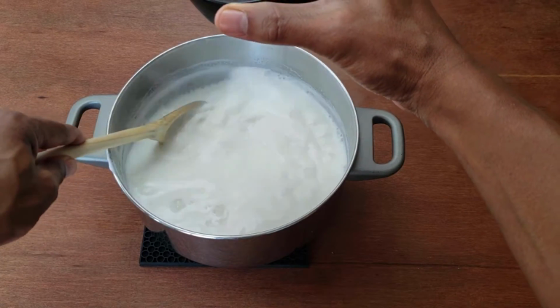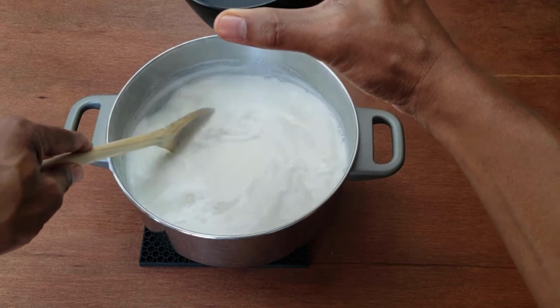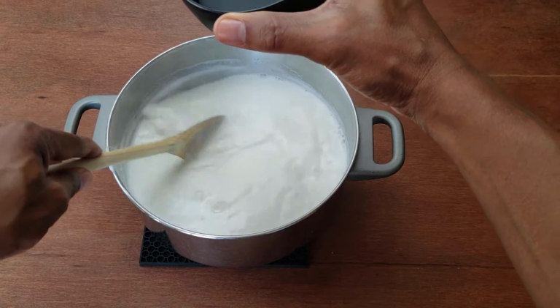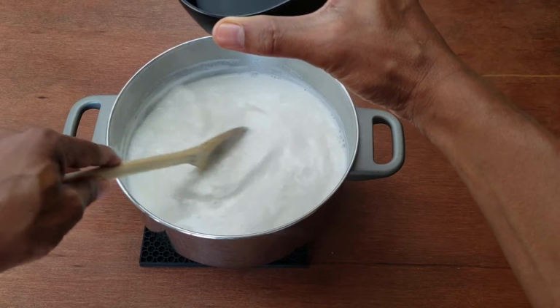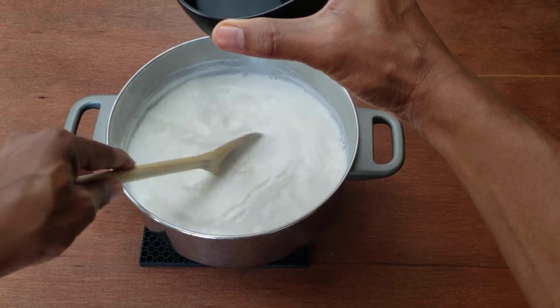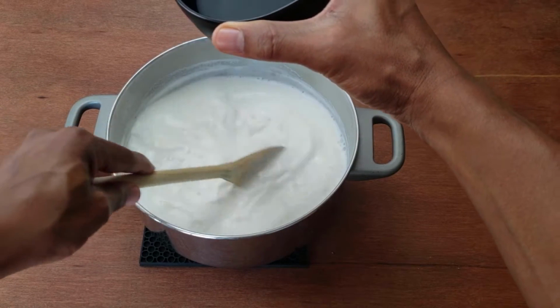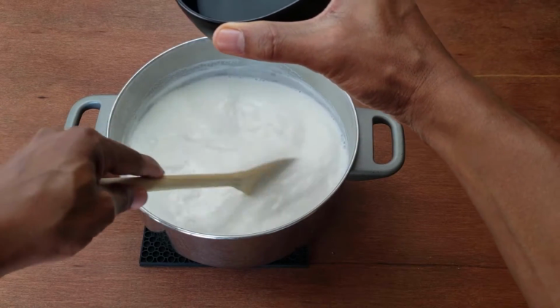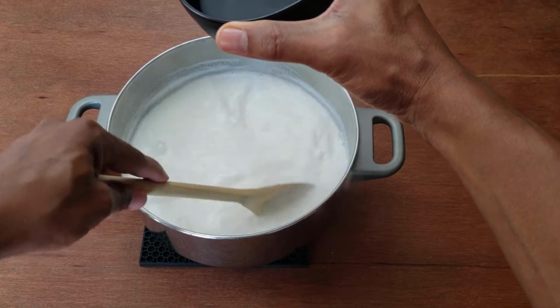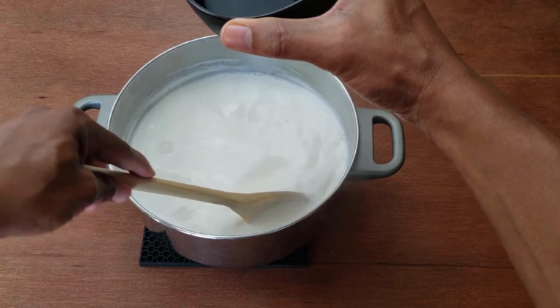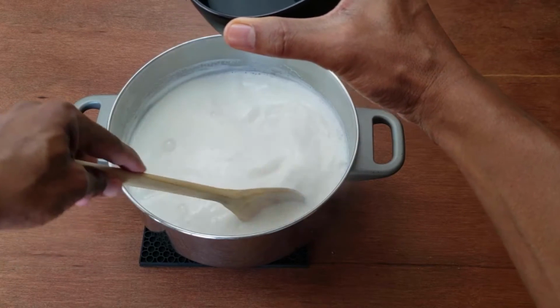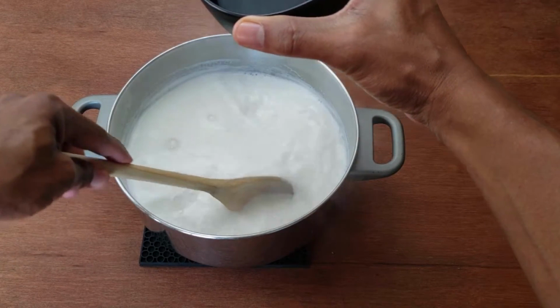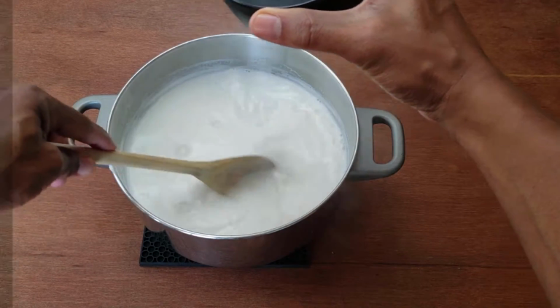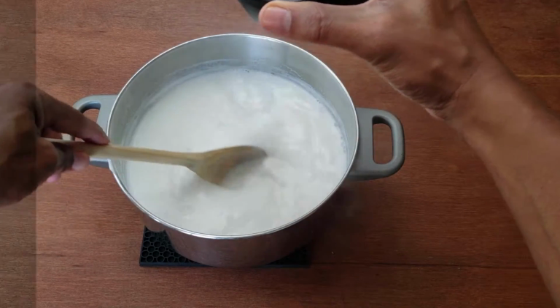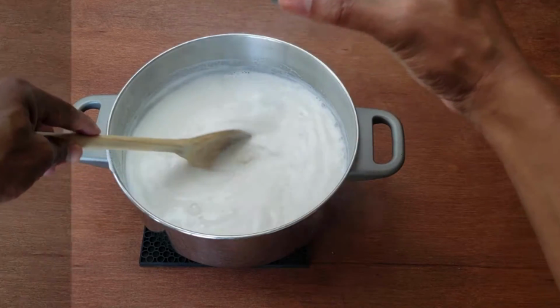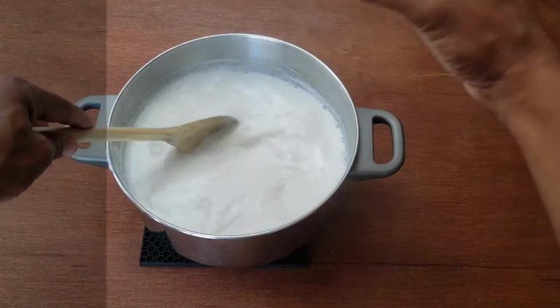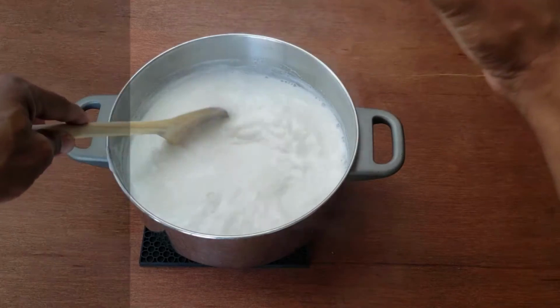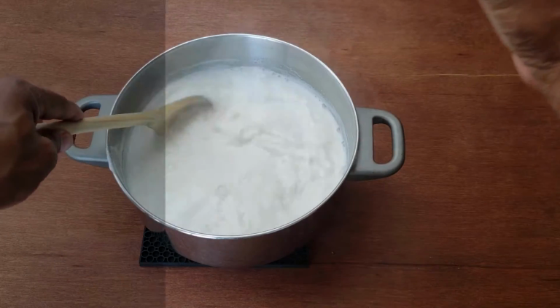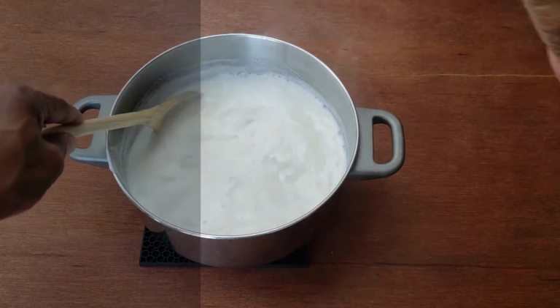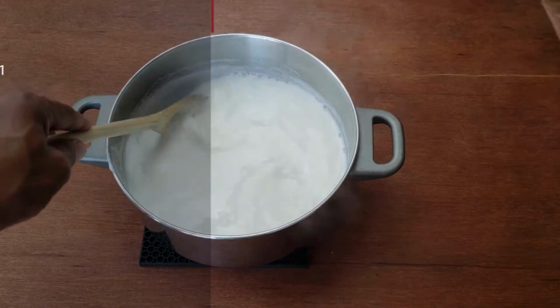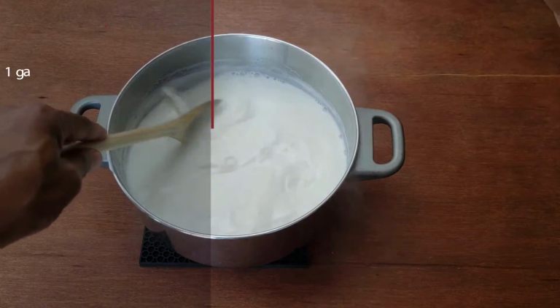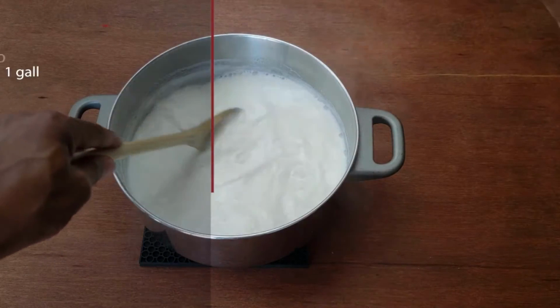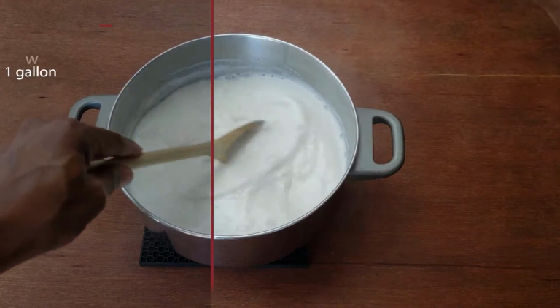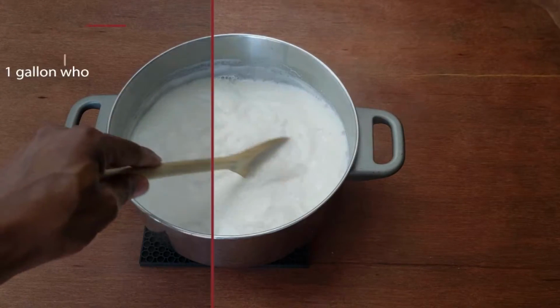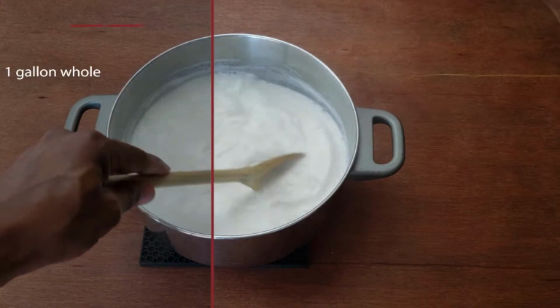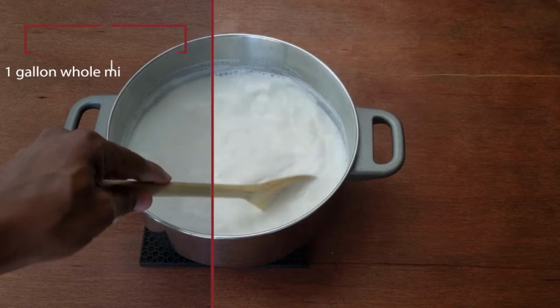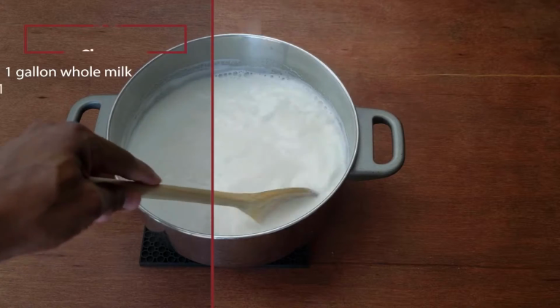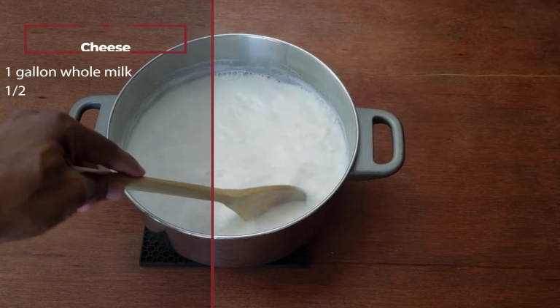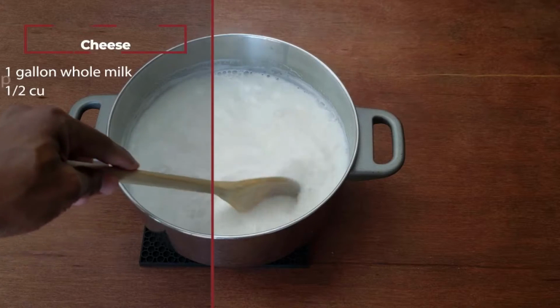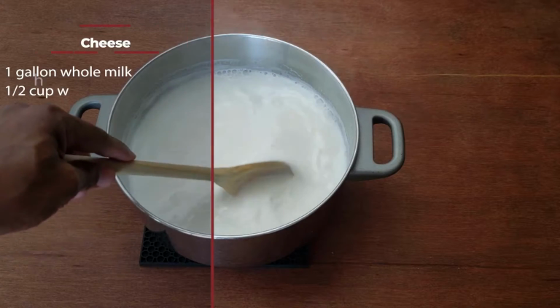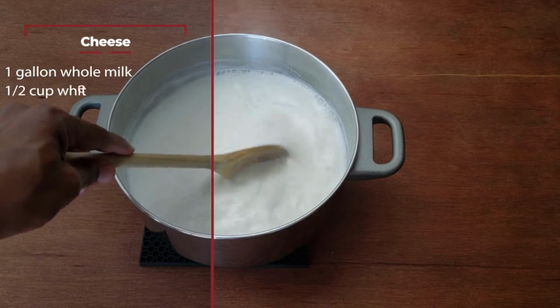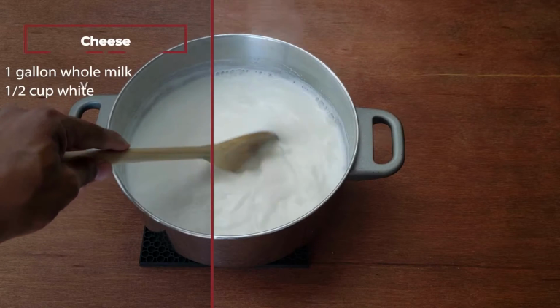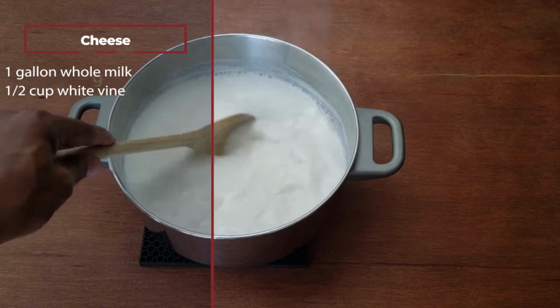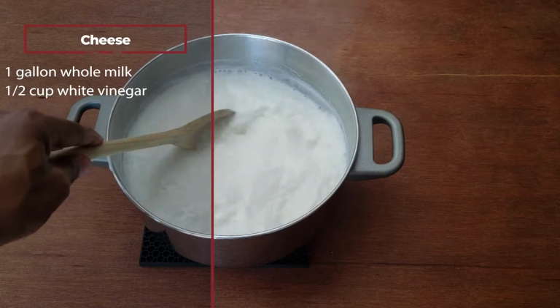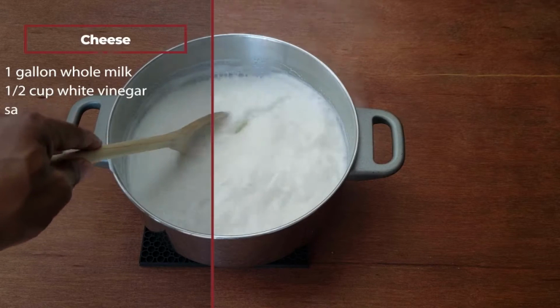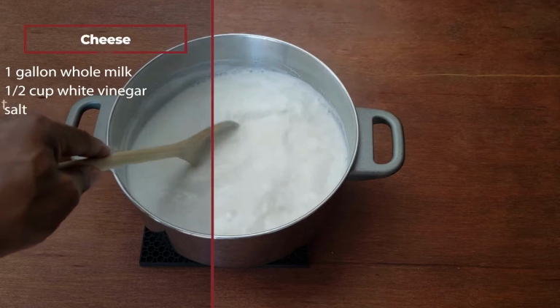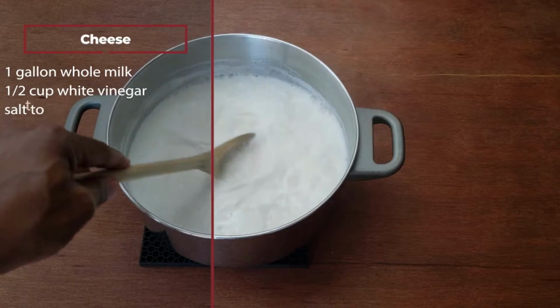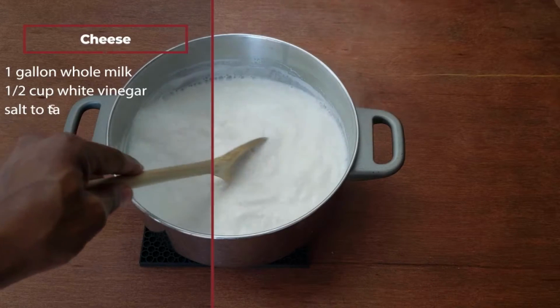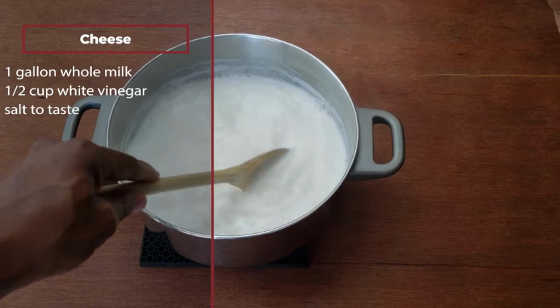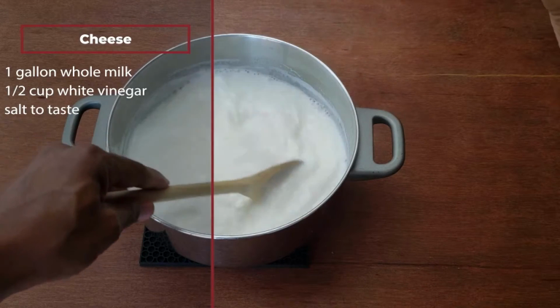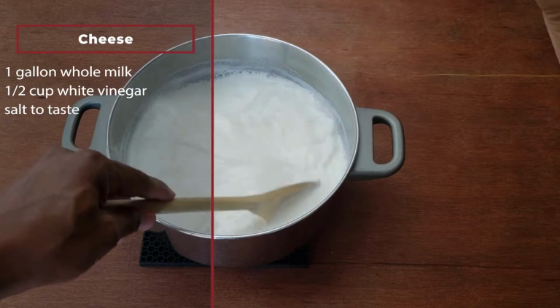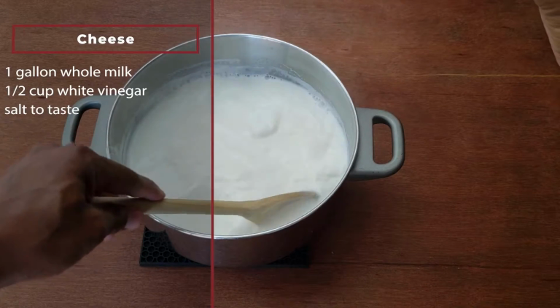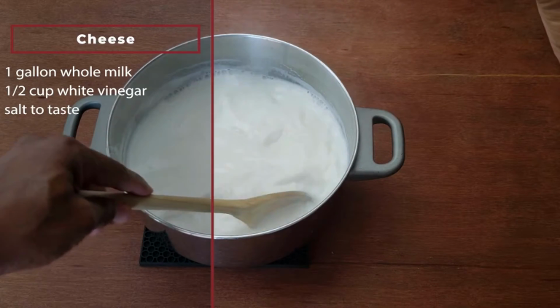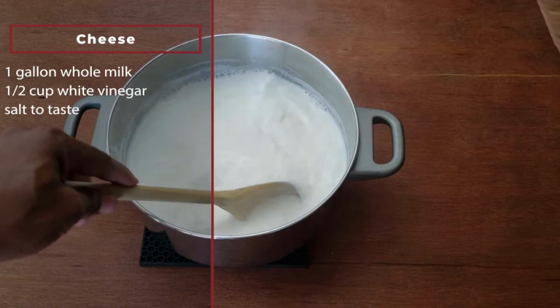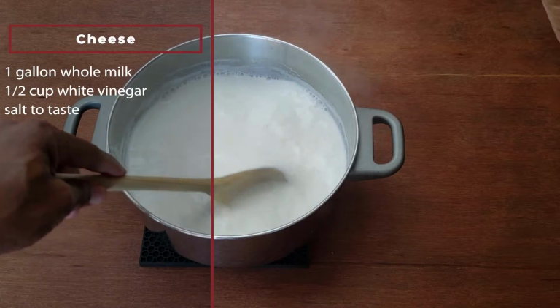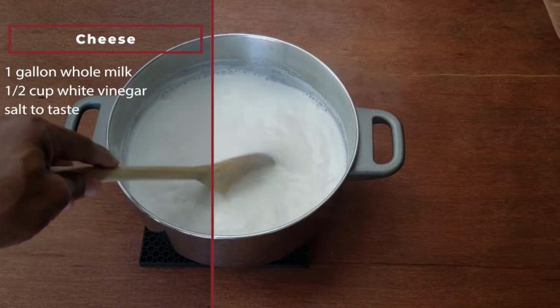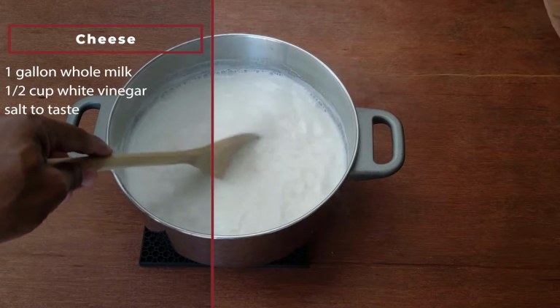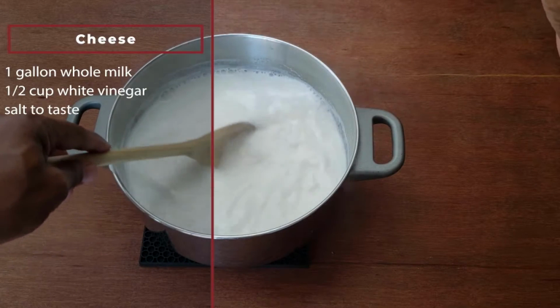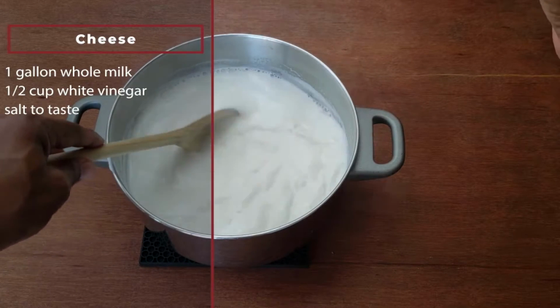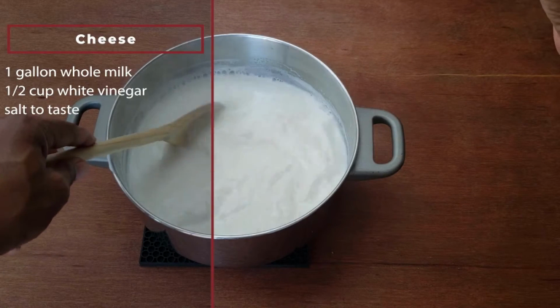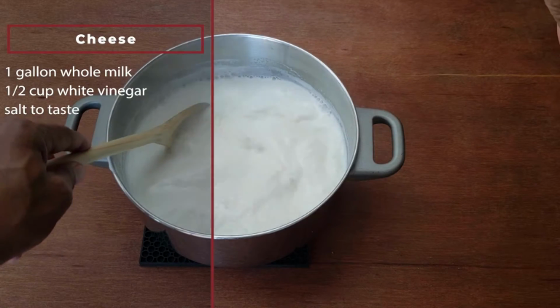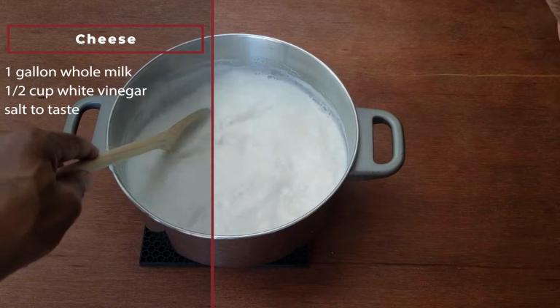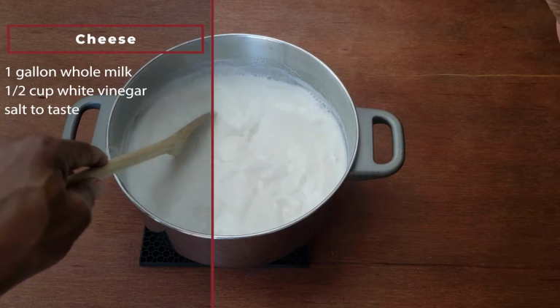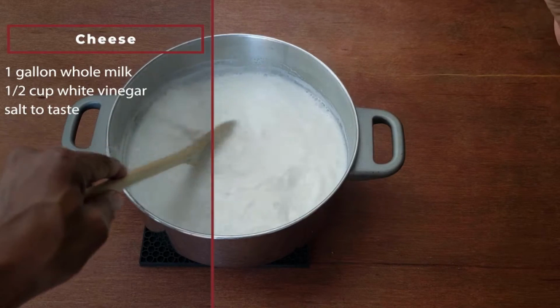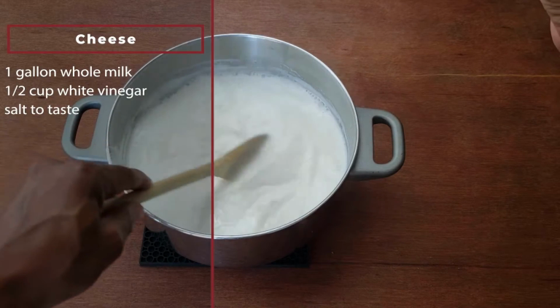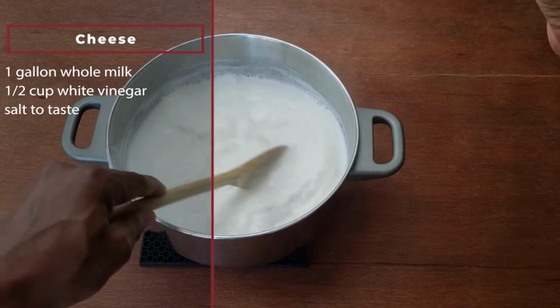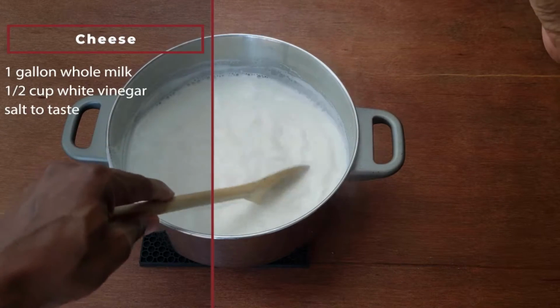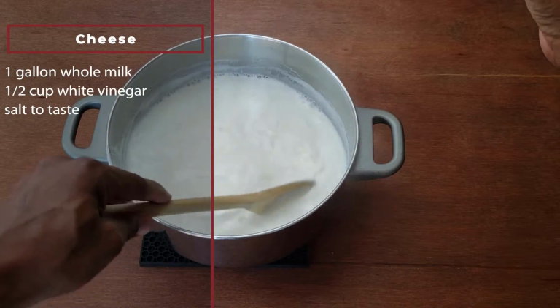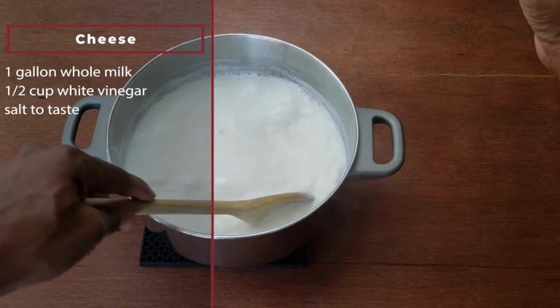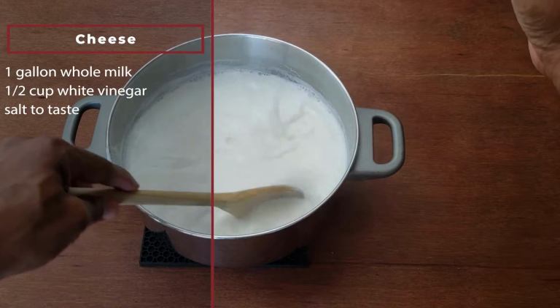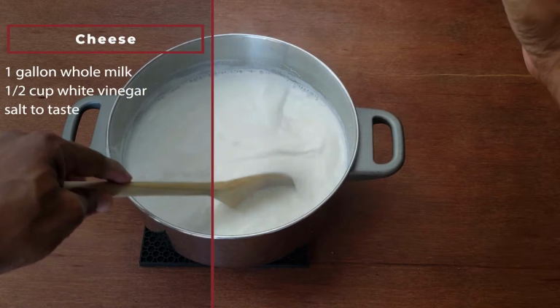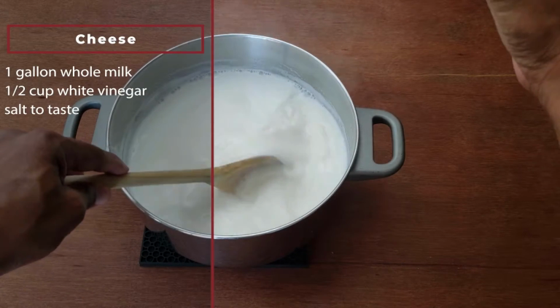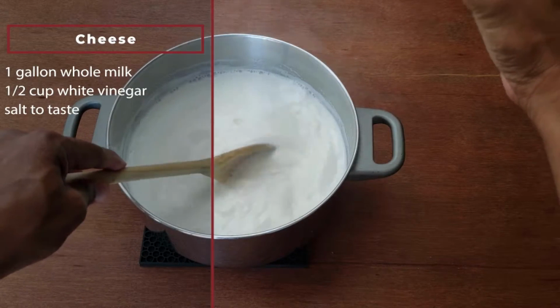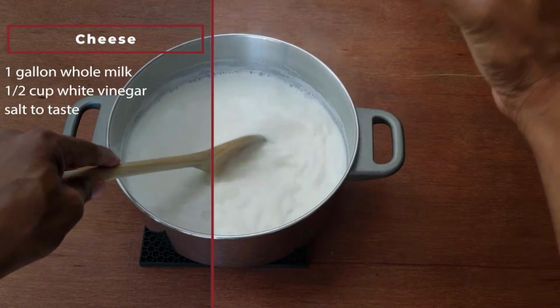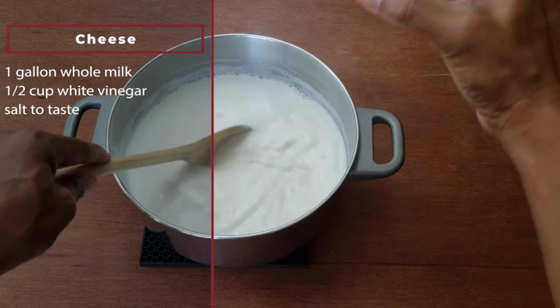The ingredient that takes the longest time is the cheese, but most of that time is aging. The rest of the recipe really isn't that hard.